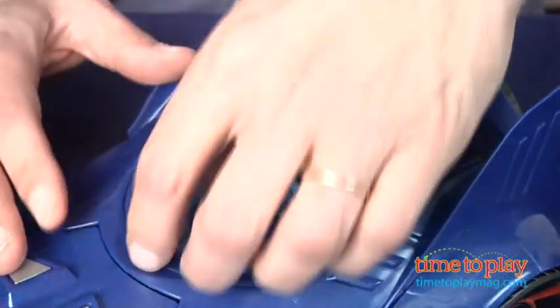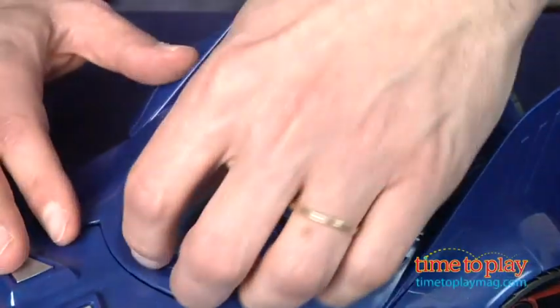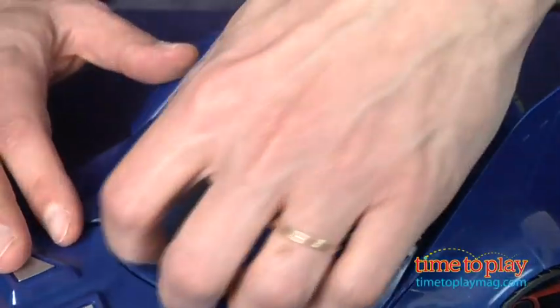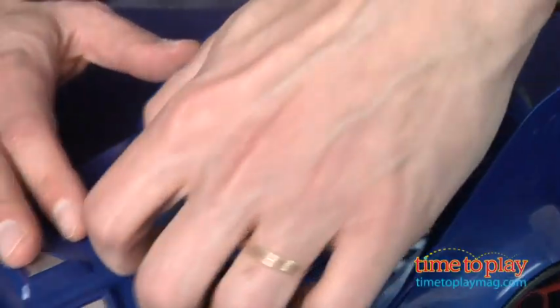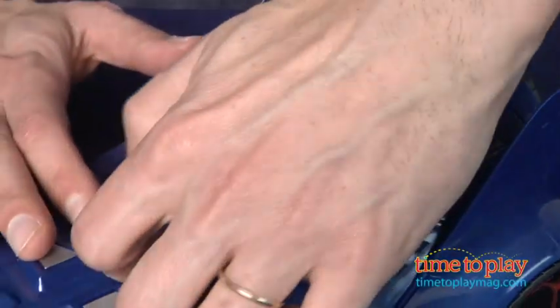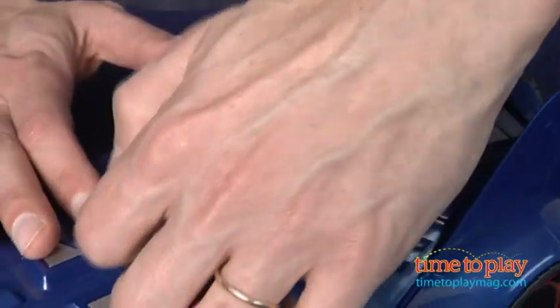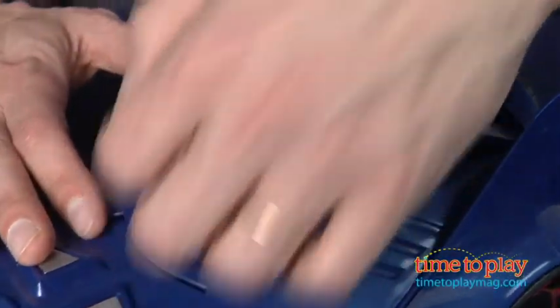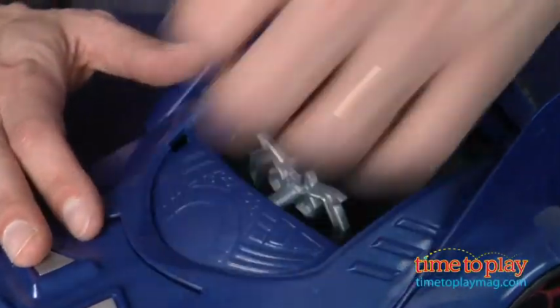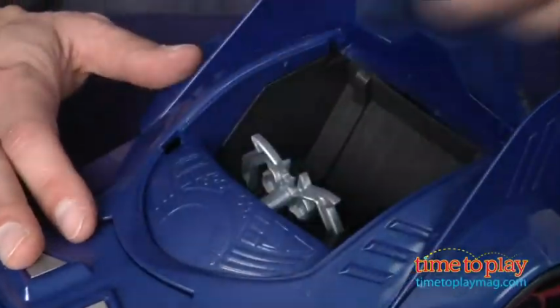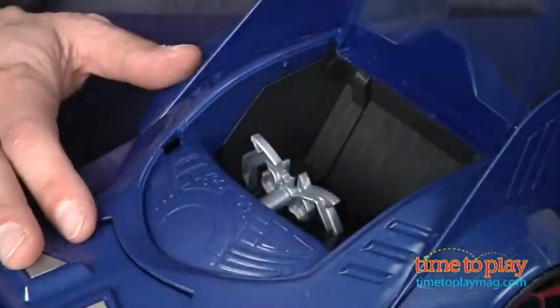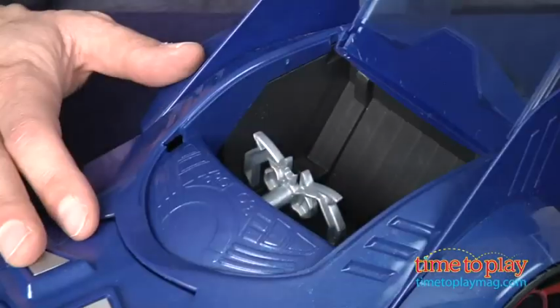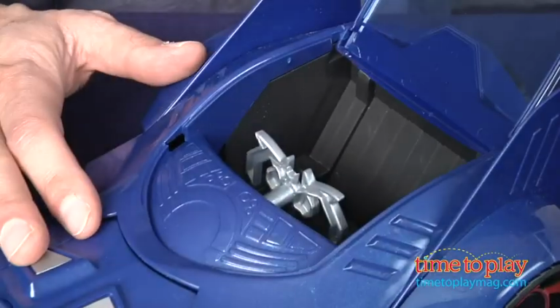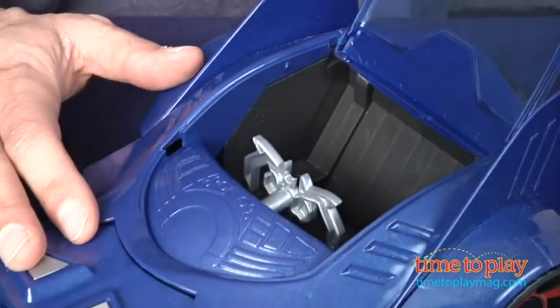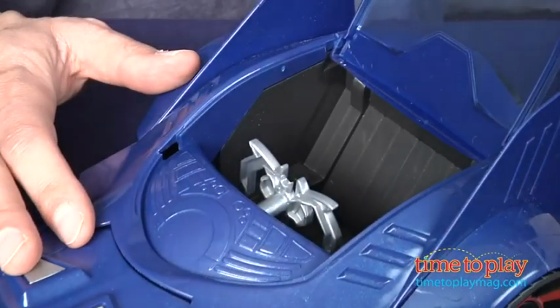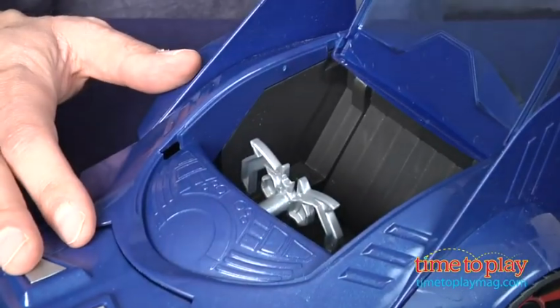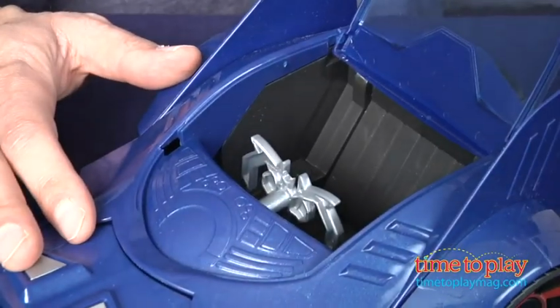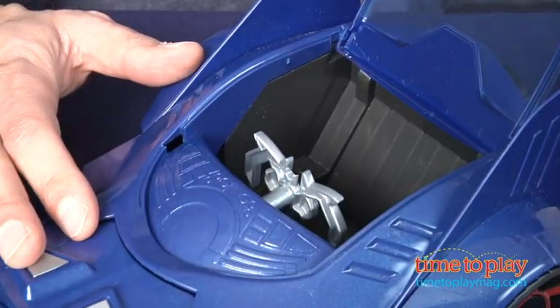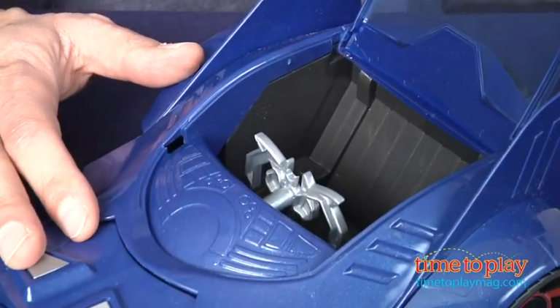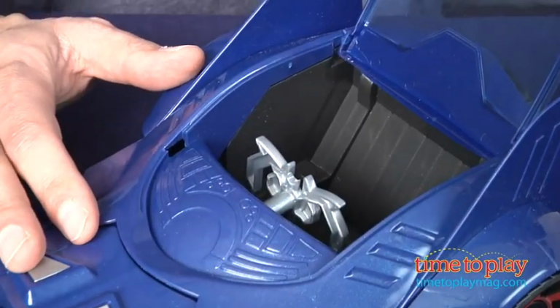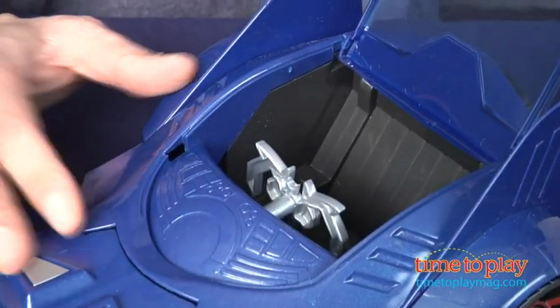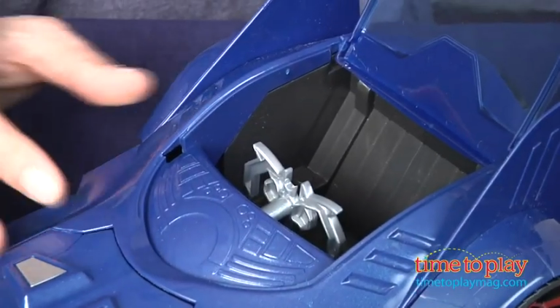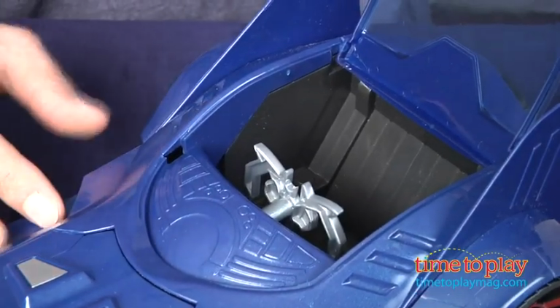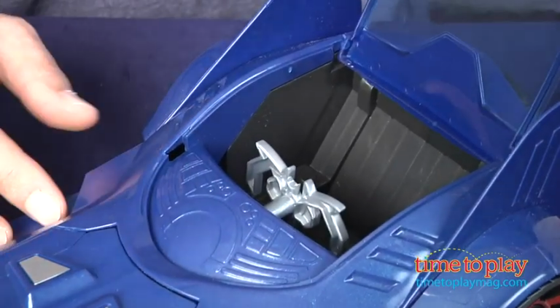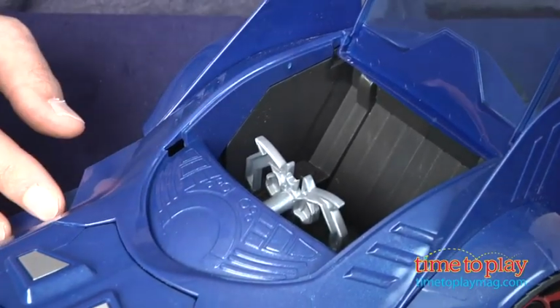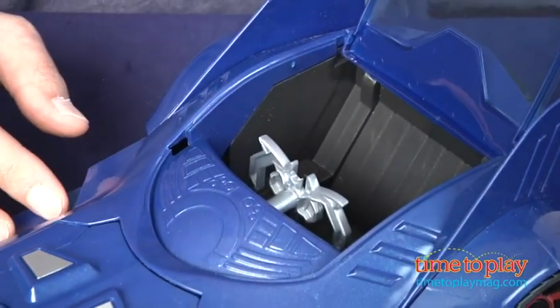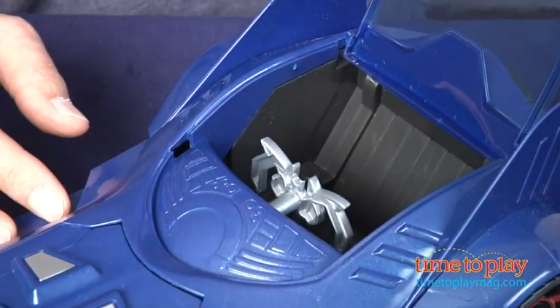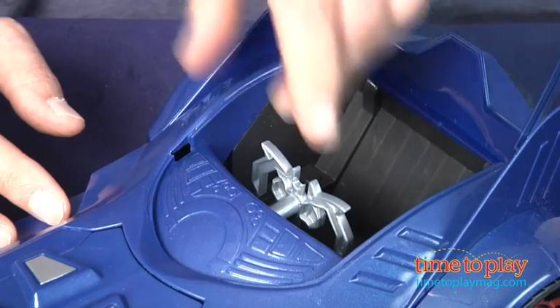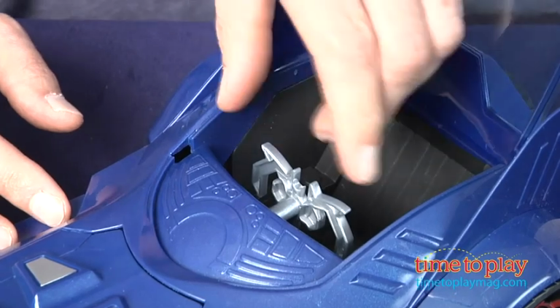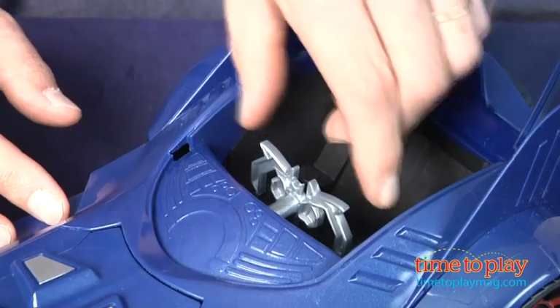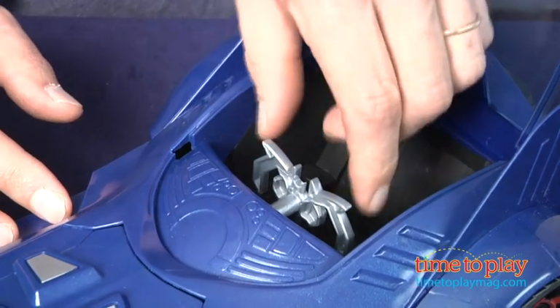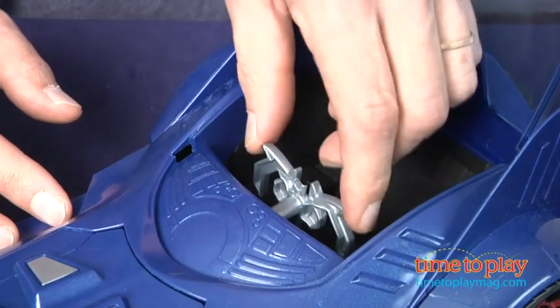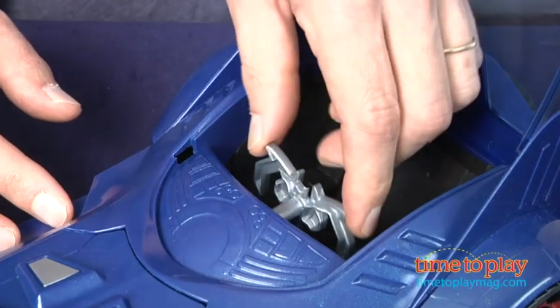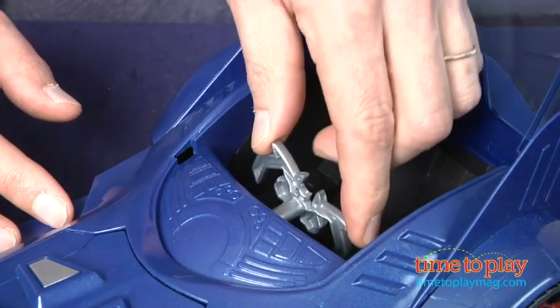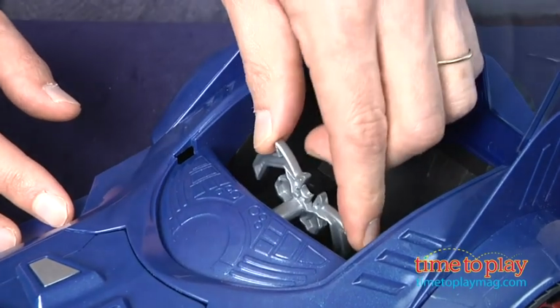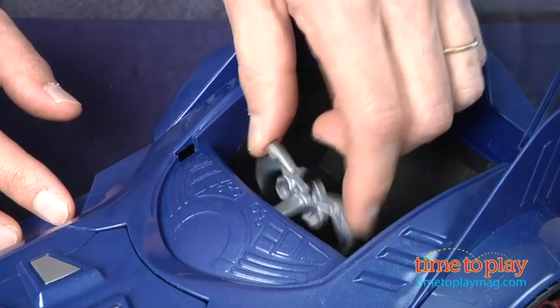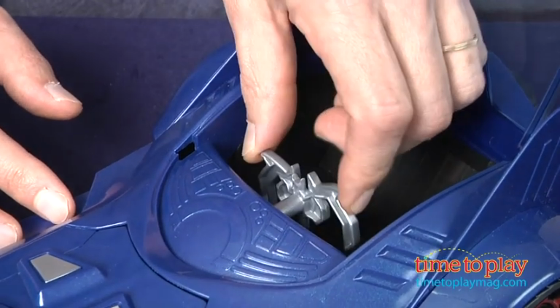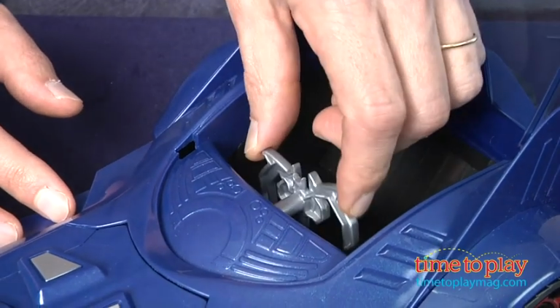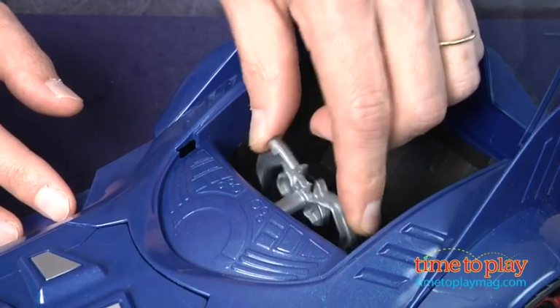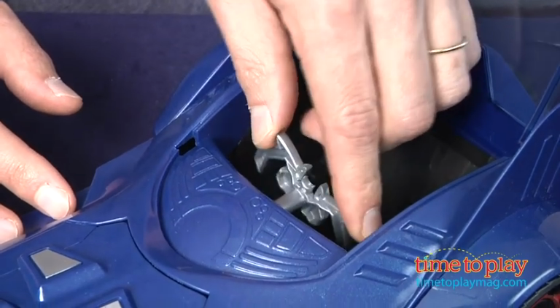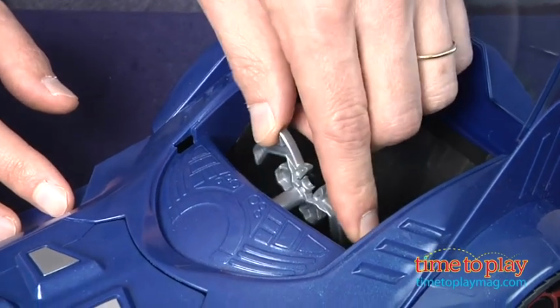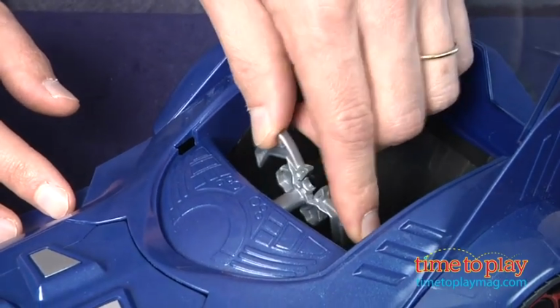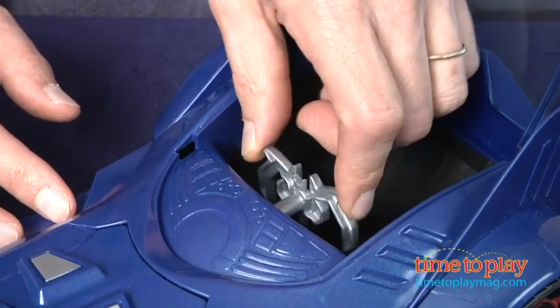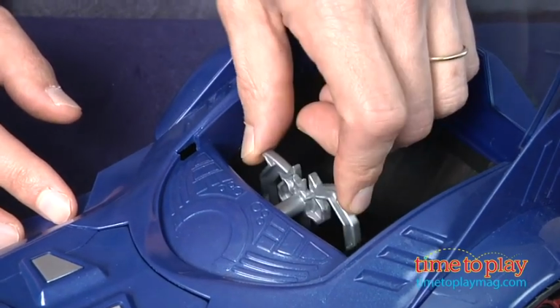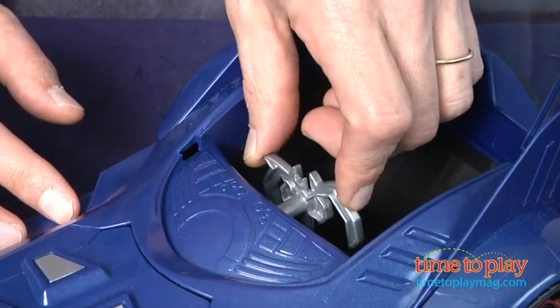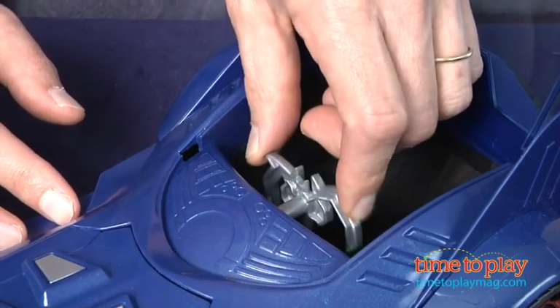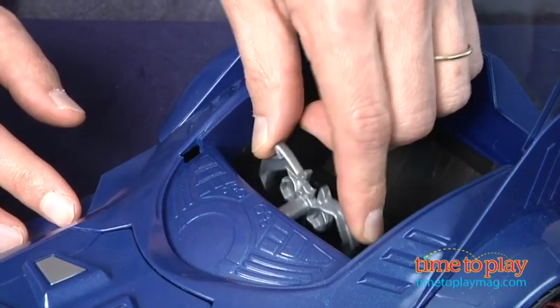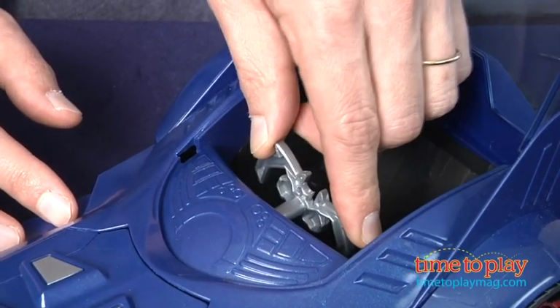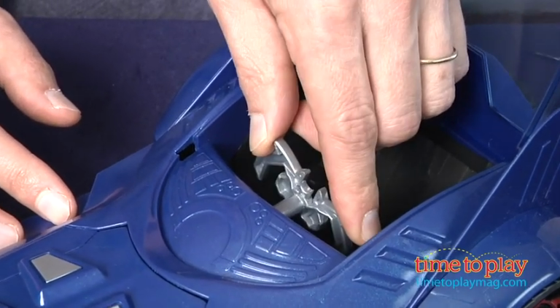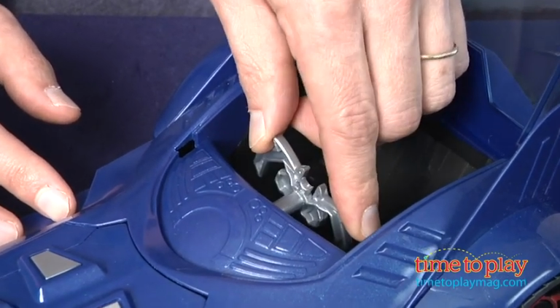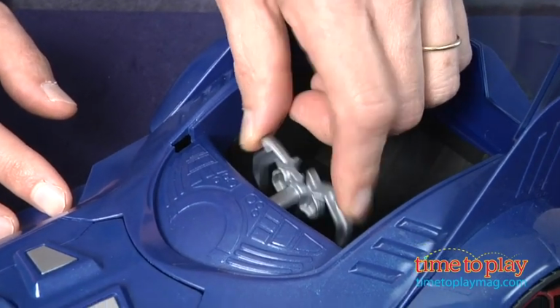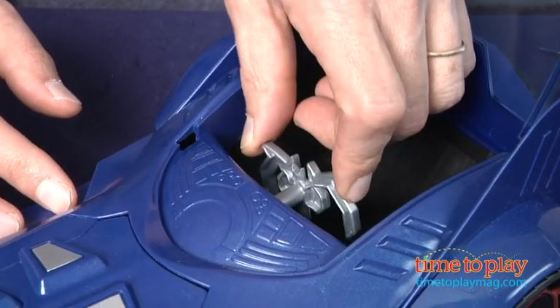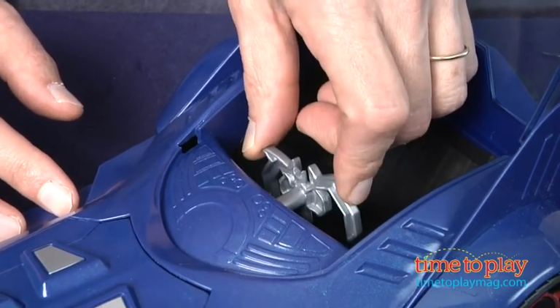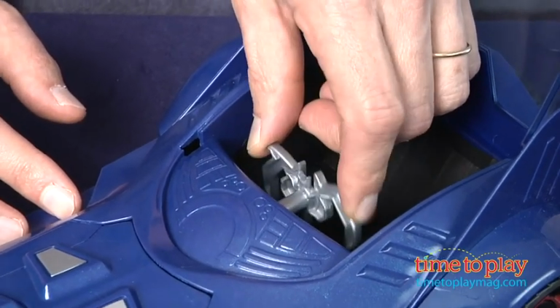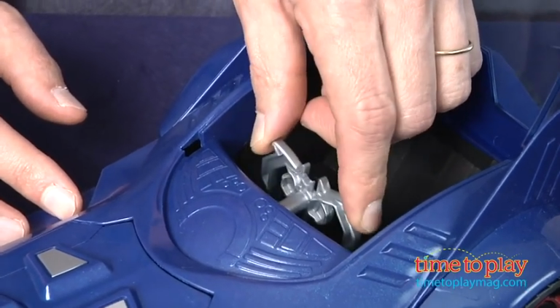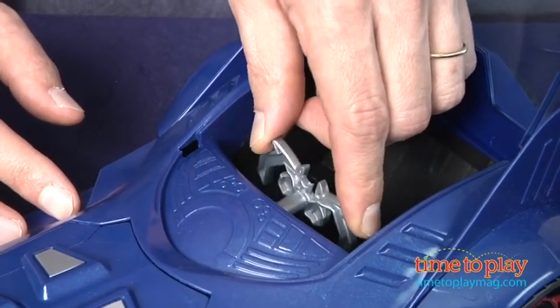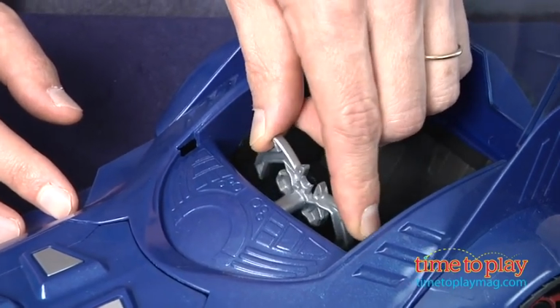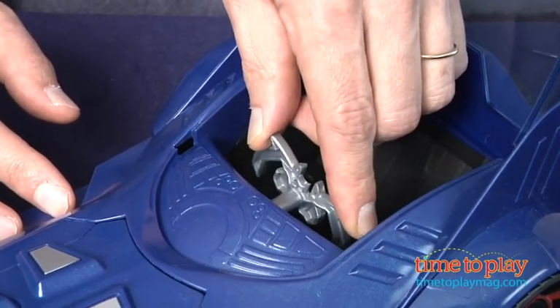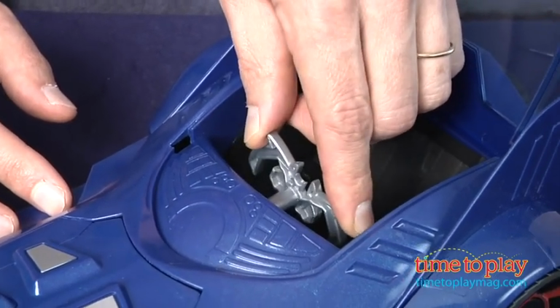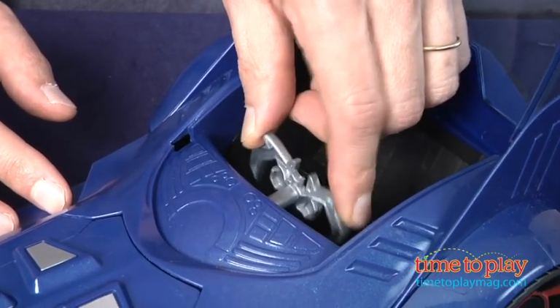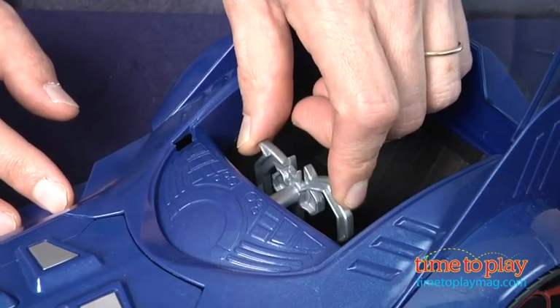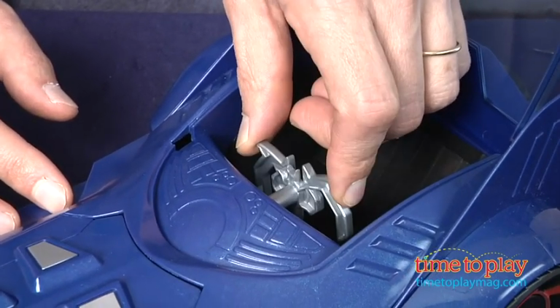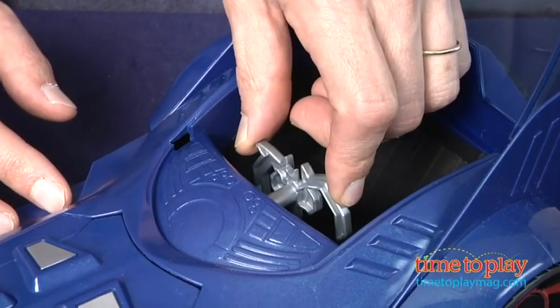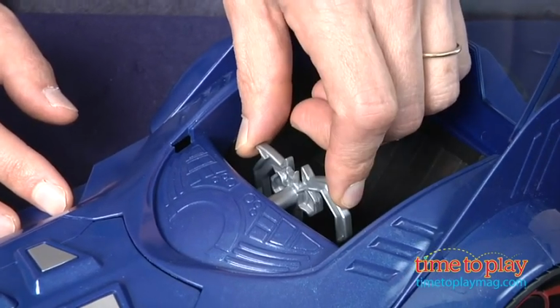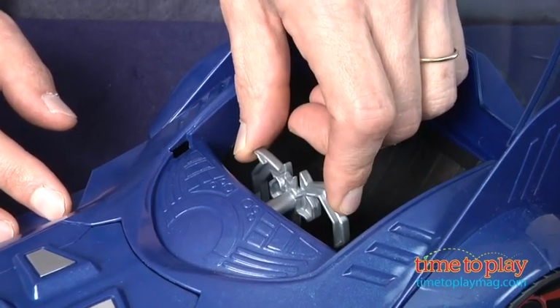If you open up right here for the driver, the Attack Pack figures do fit in here. There's a steering wheel, but the wheels don't turn.